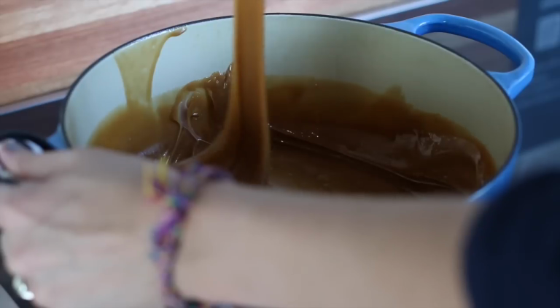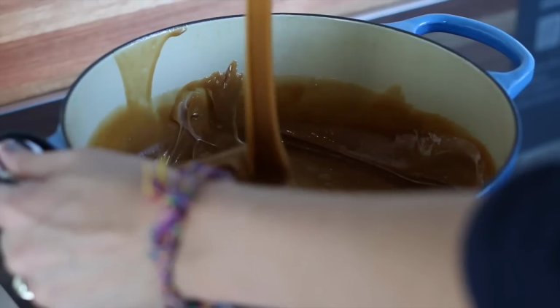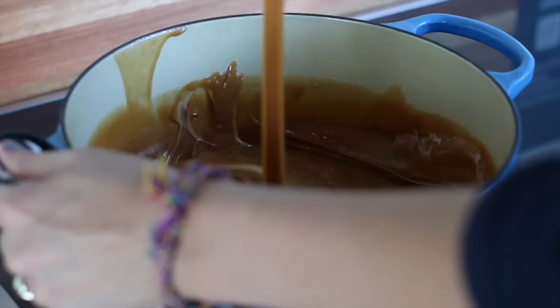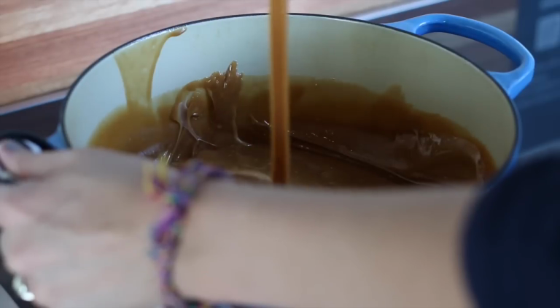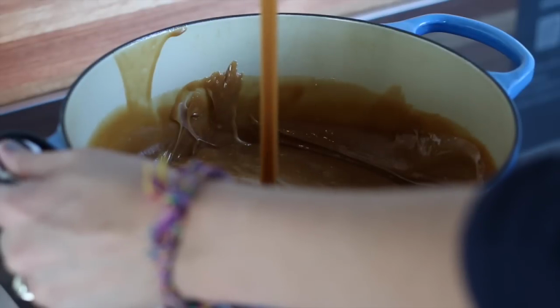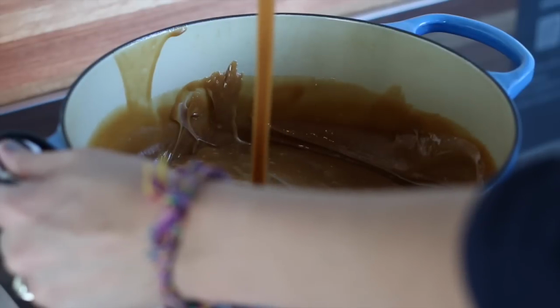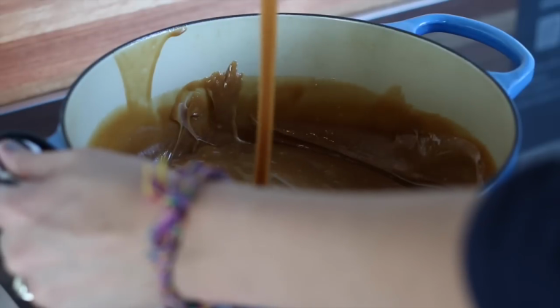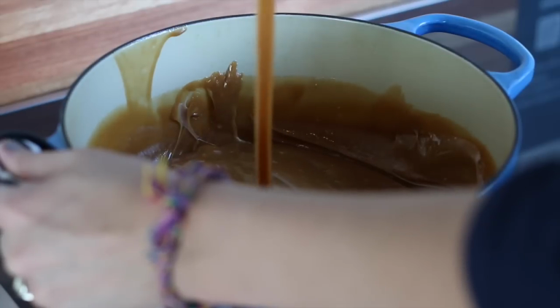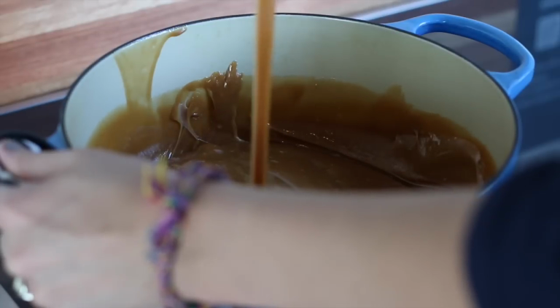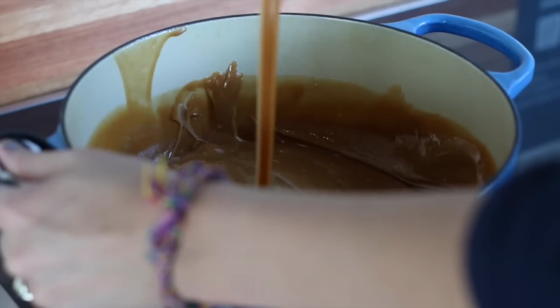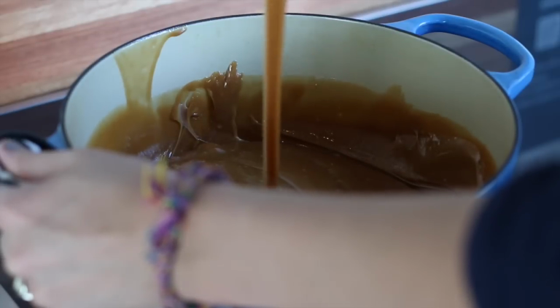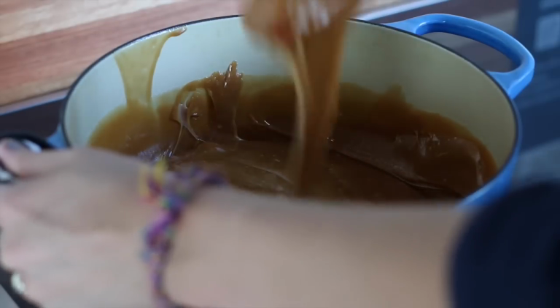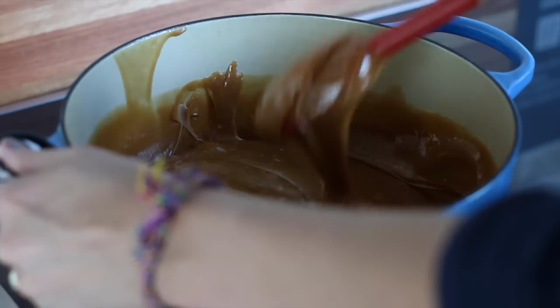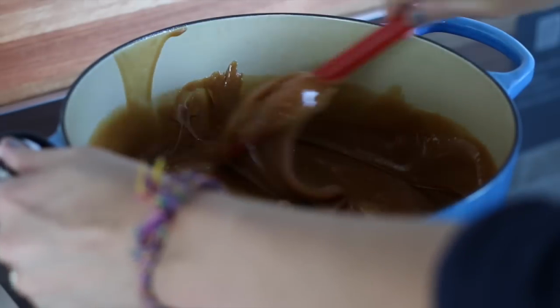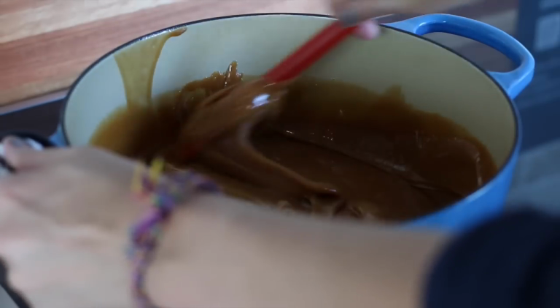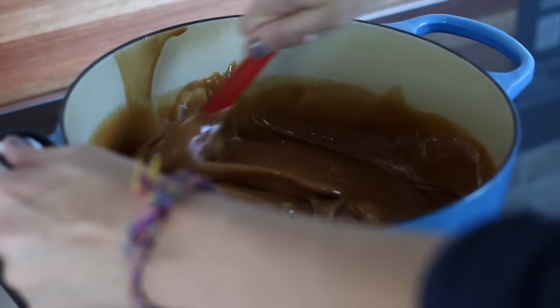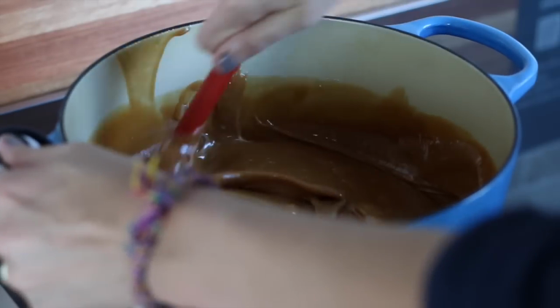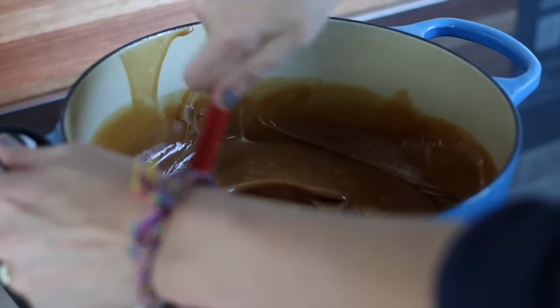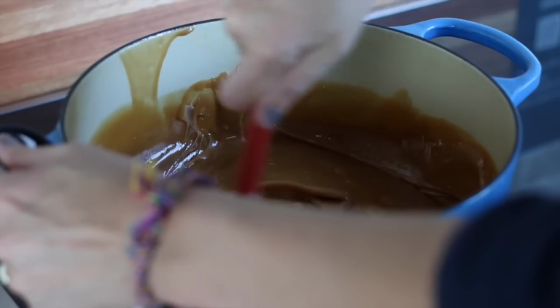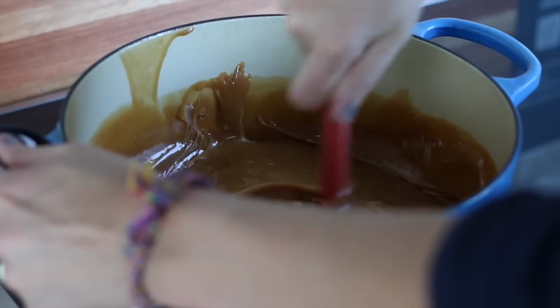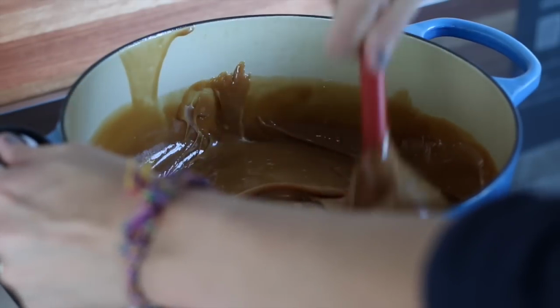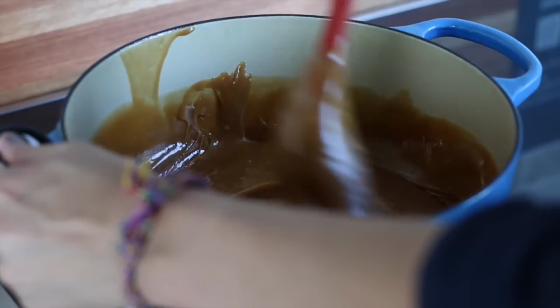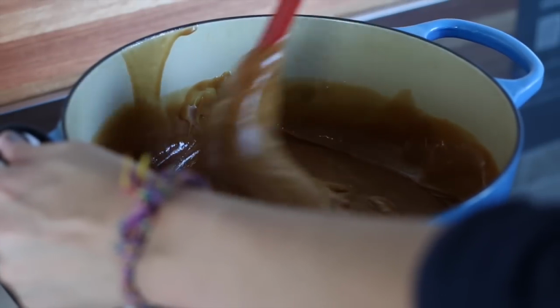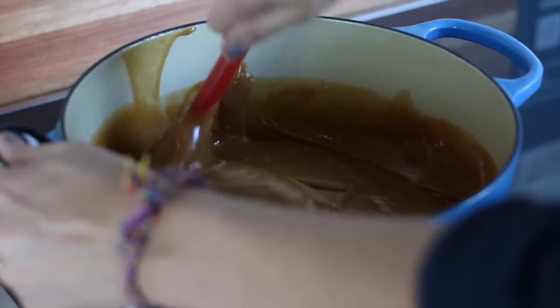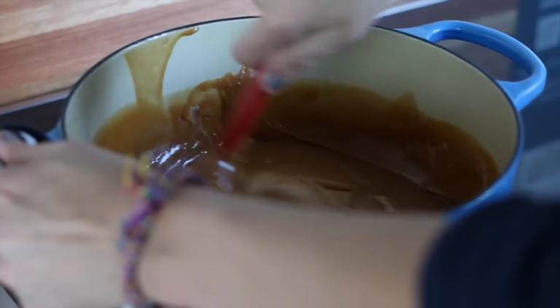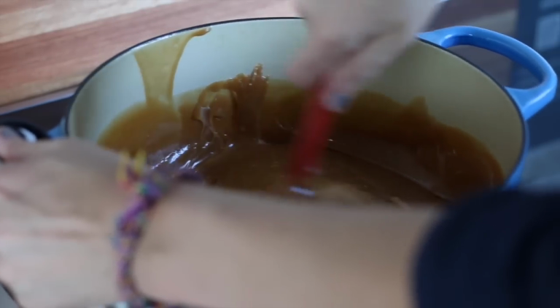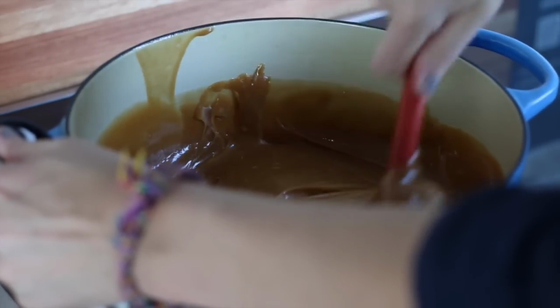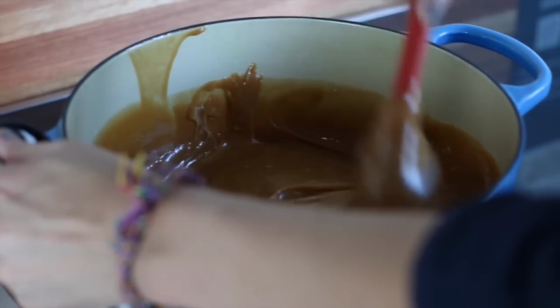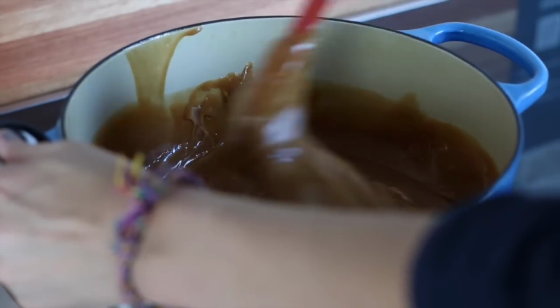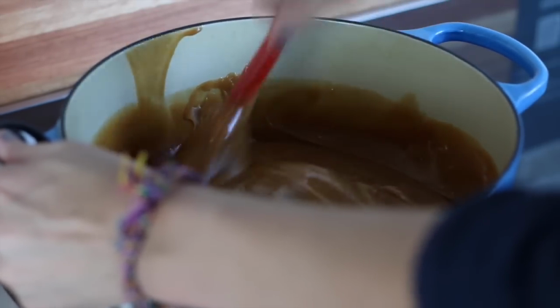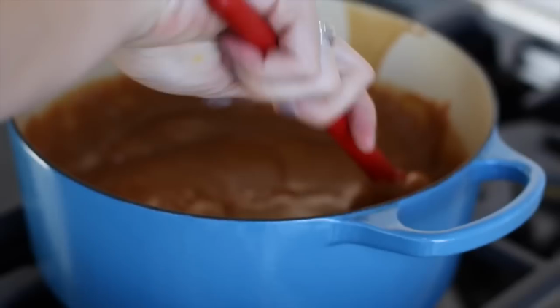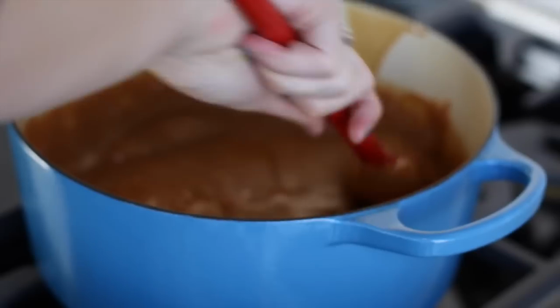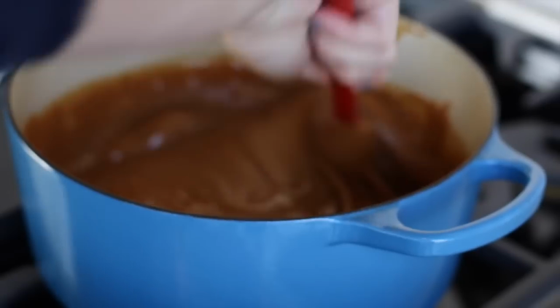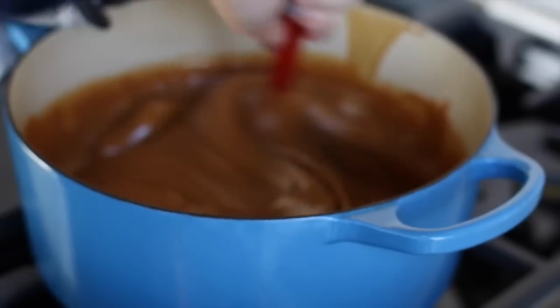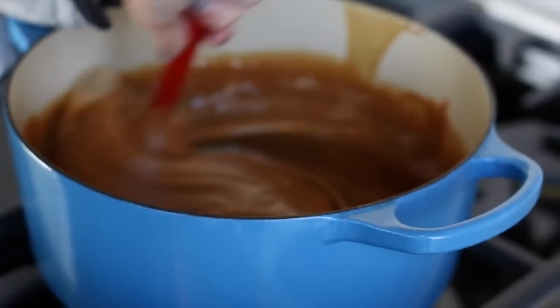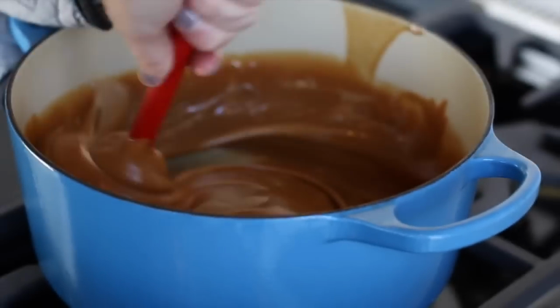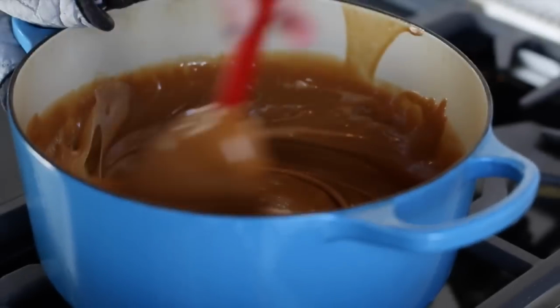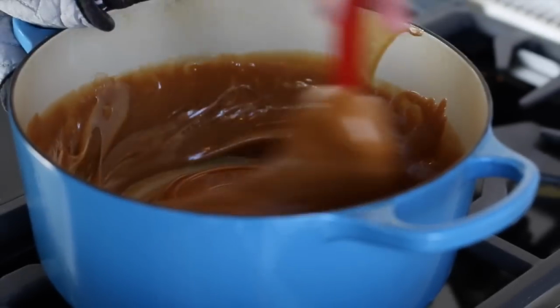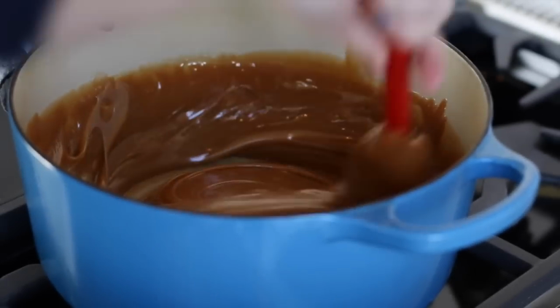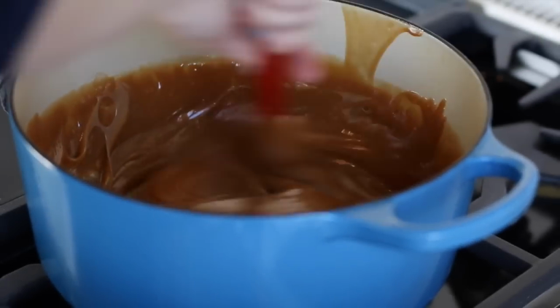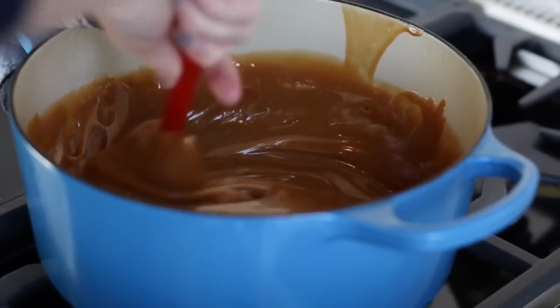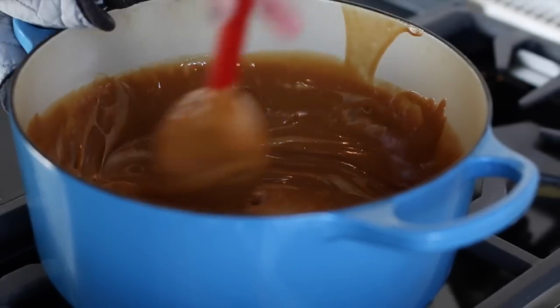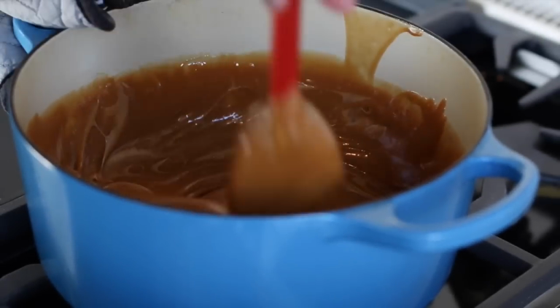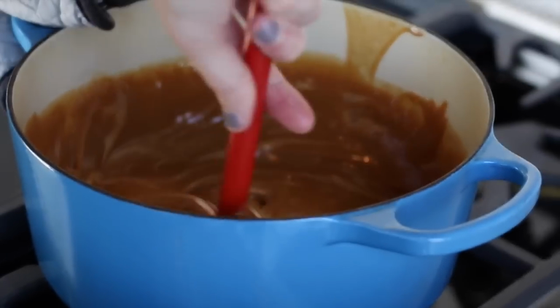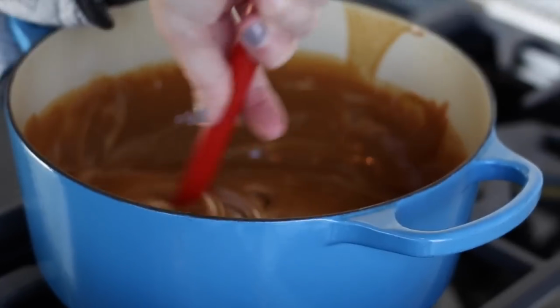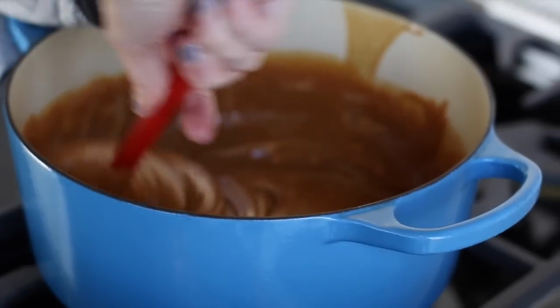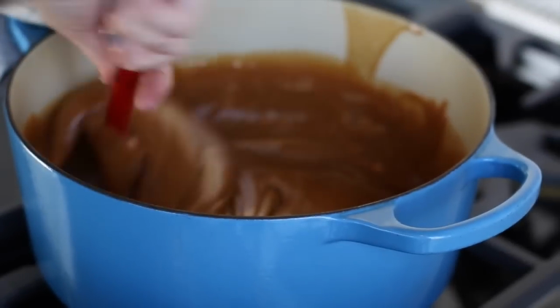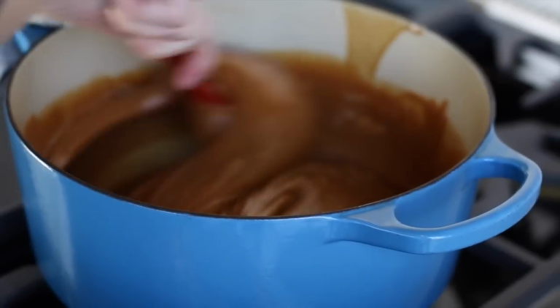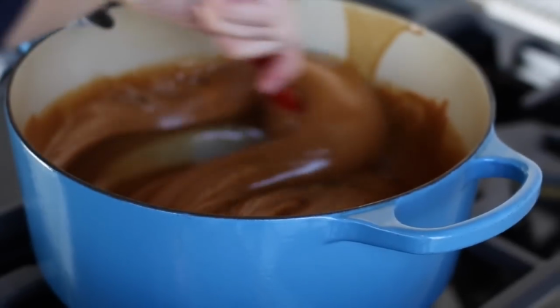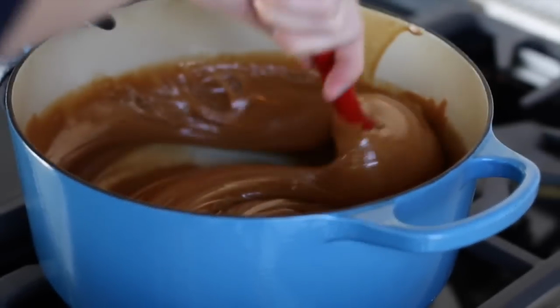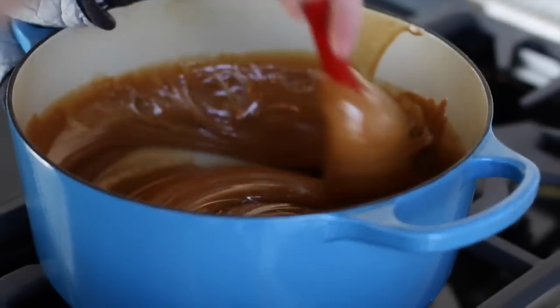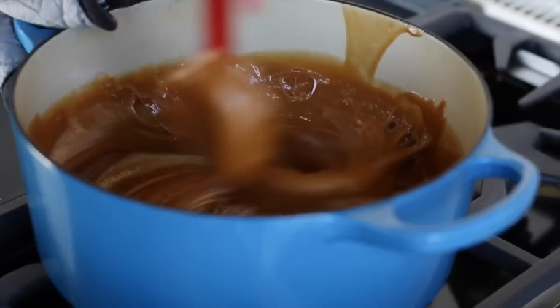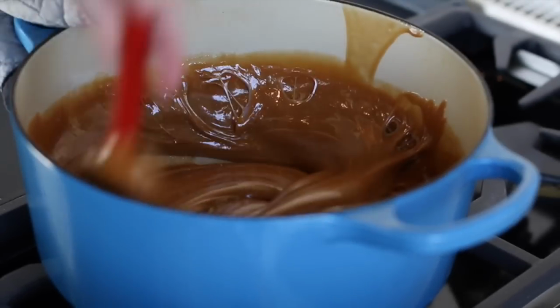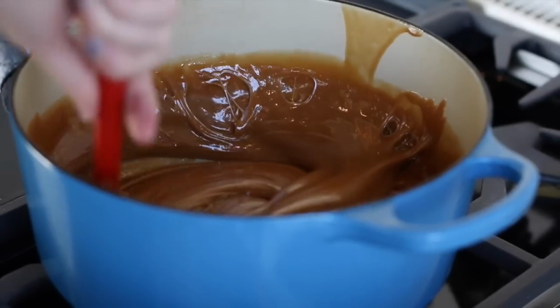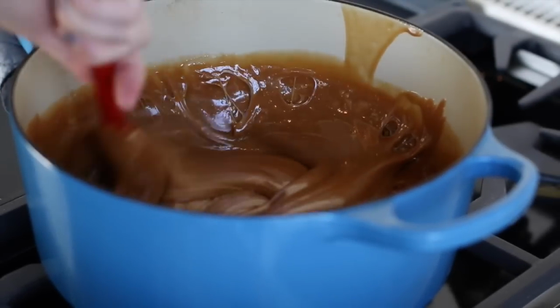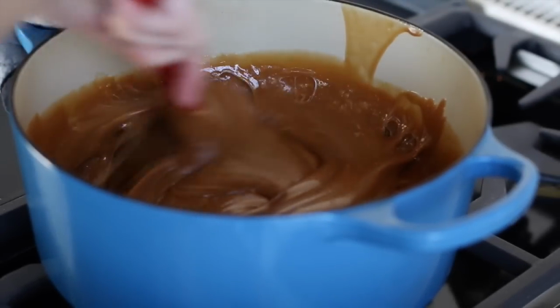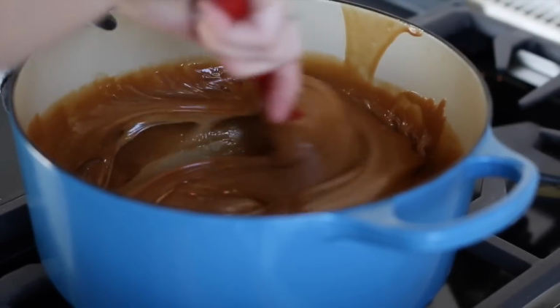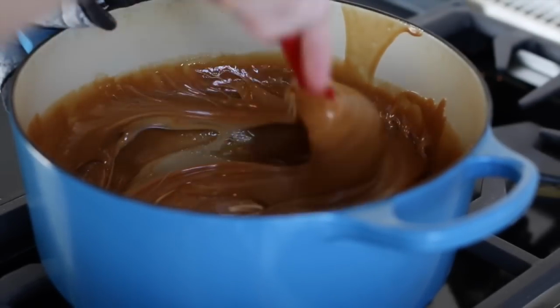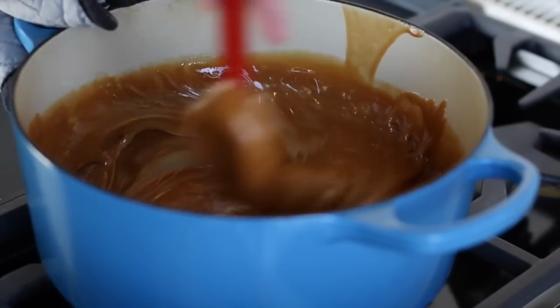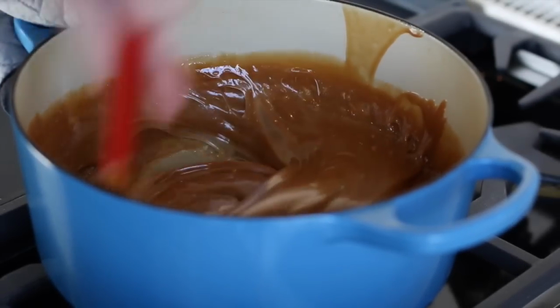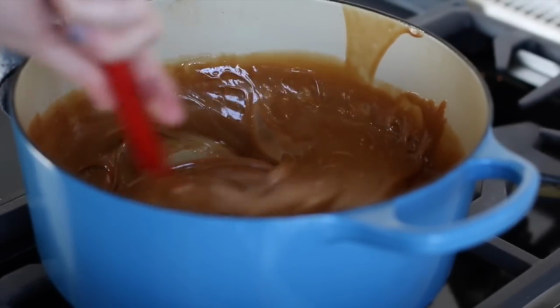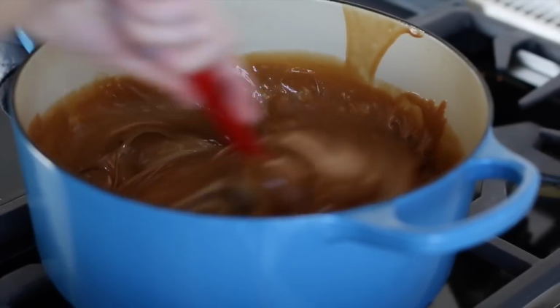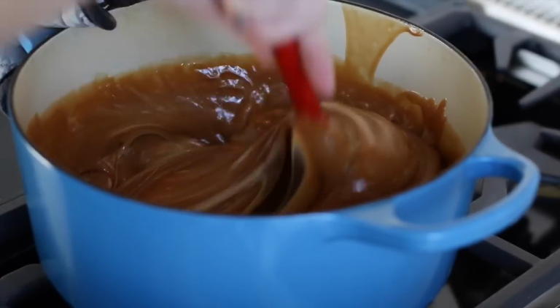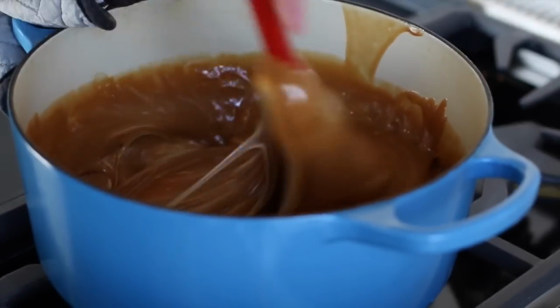For stovetop heating, which is always good when you need to reheat your caramel, set it to medium and remember you'll need to stir it continuously.